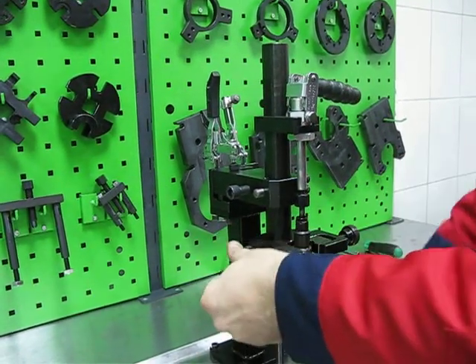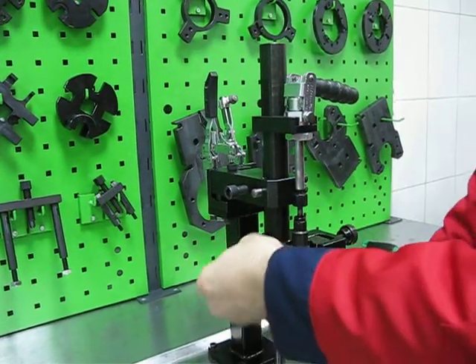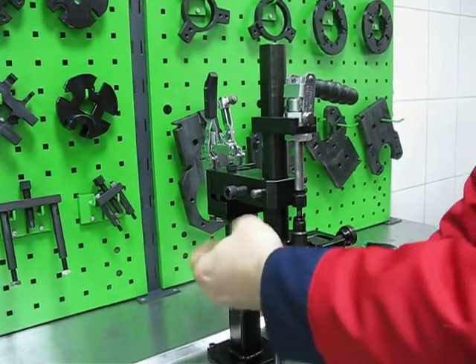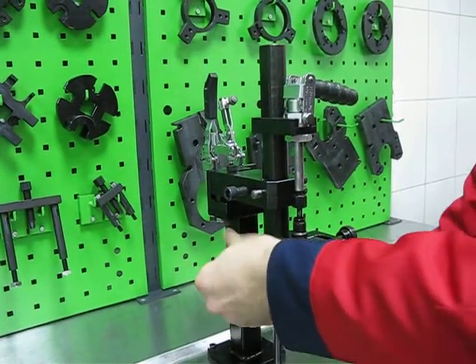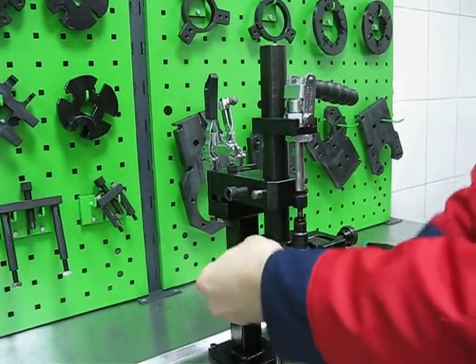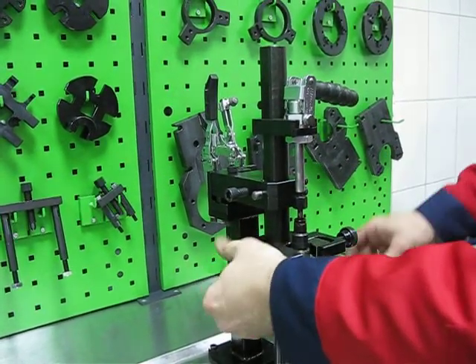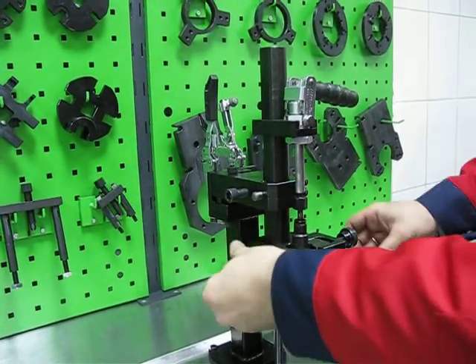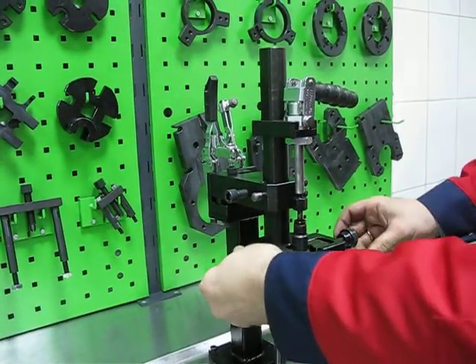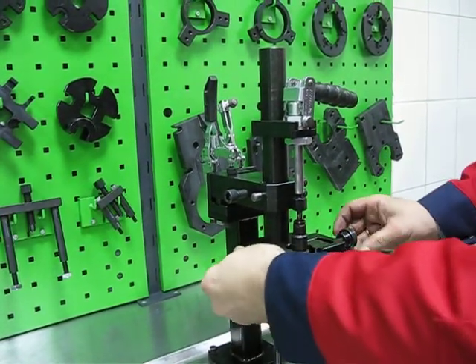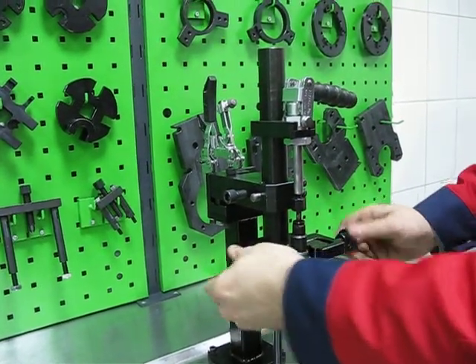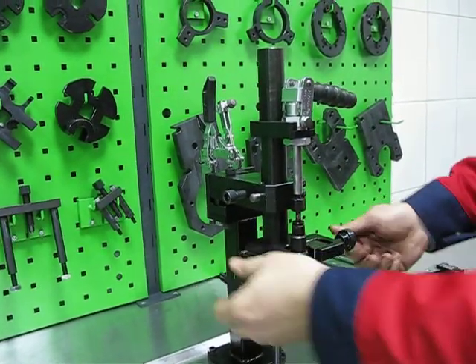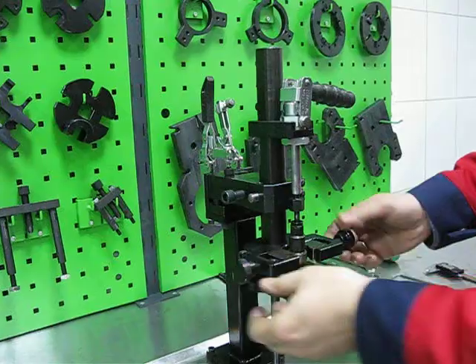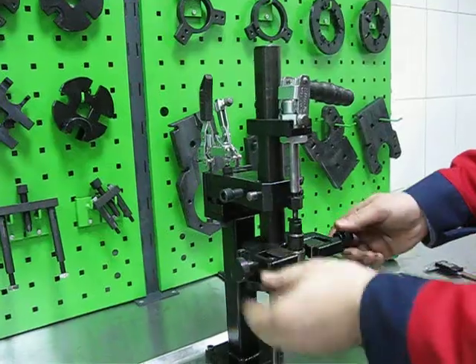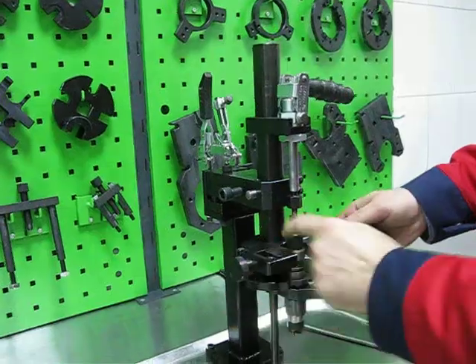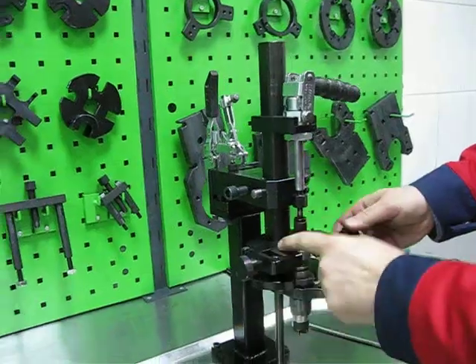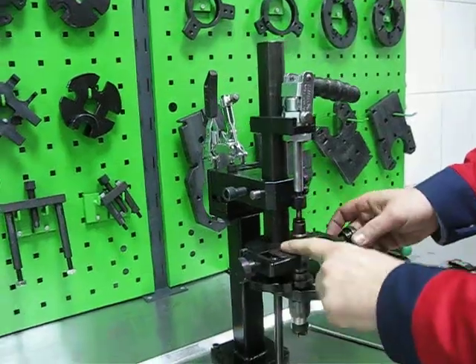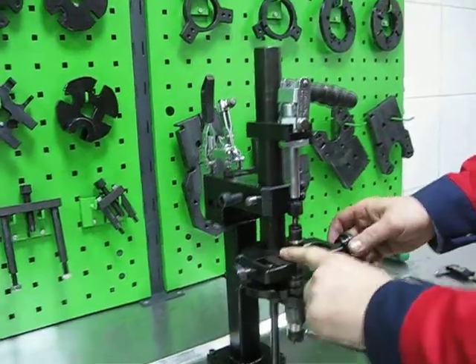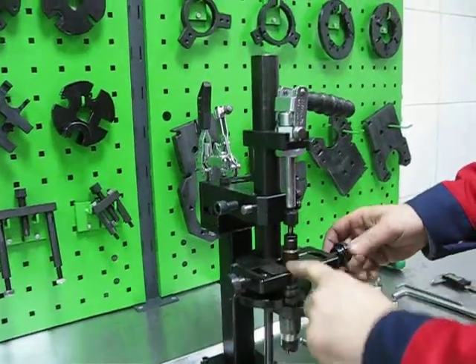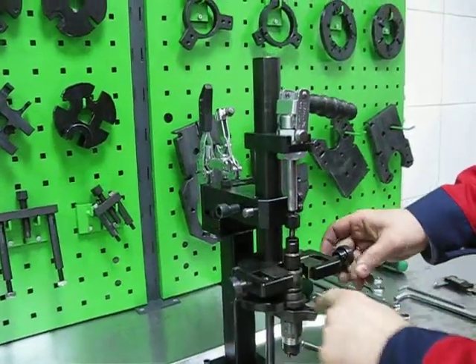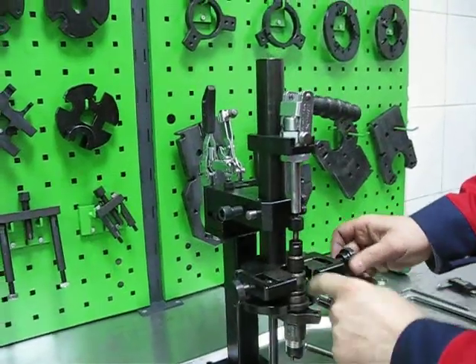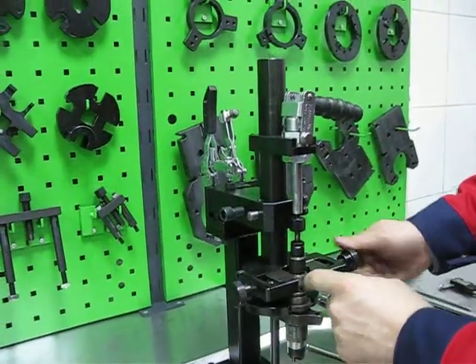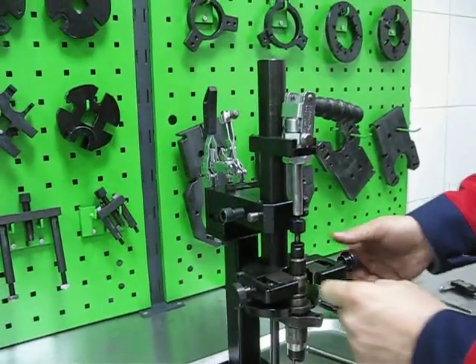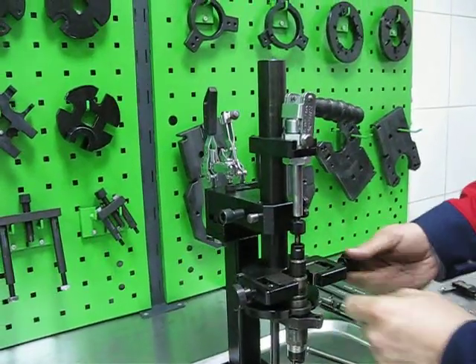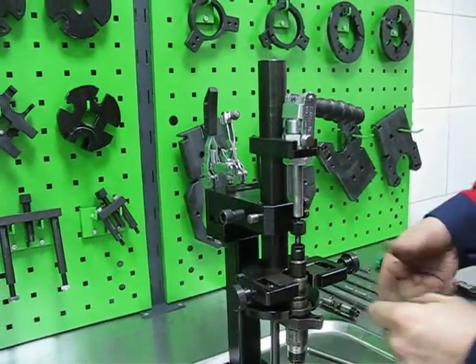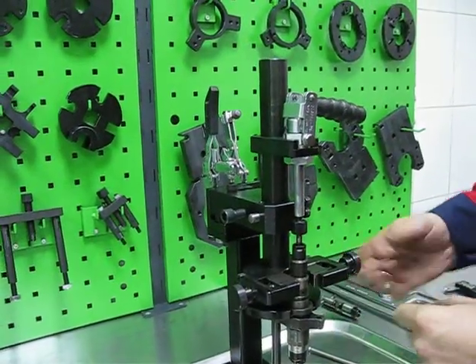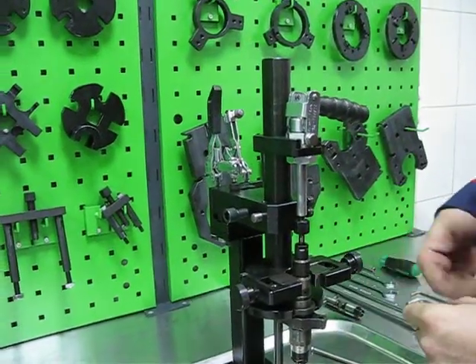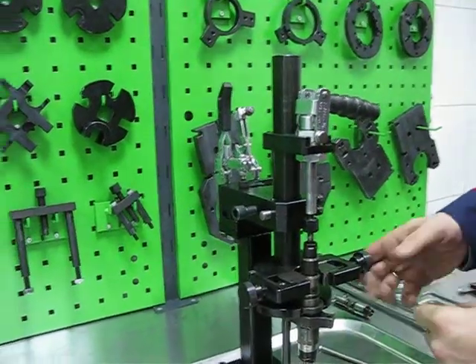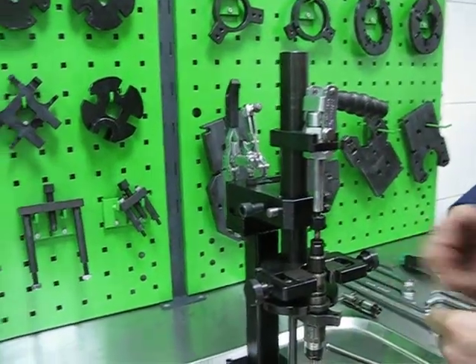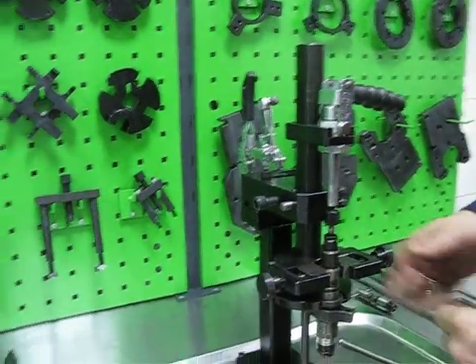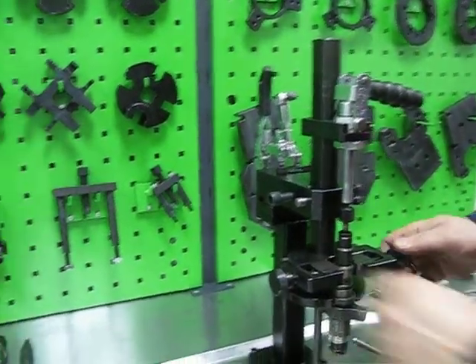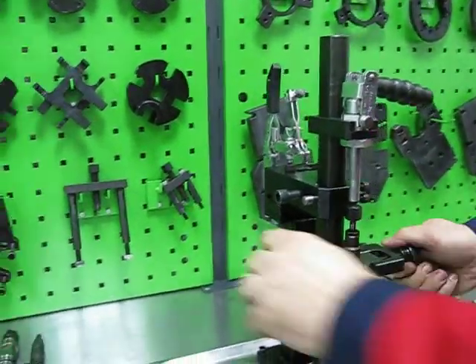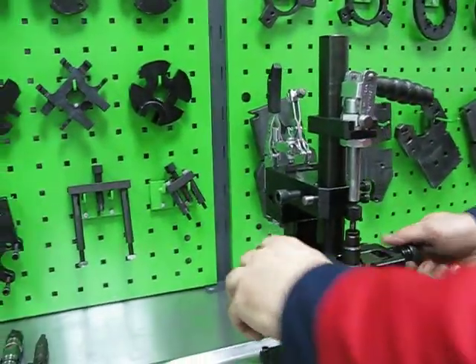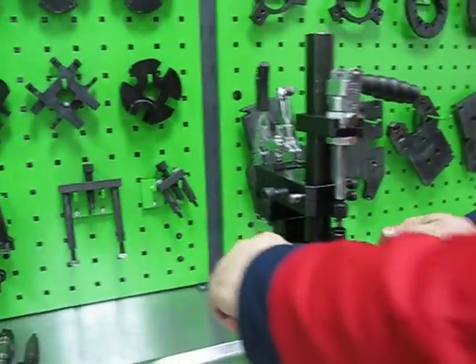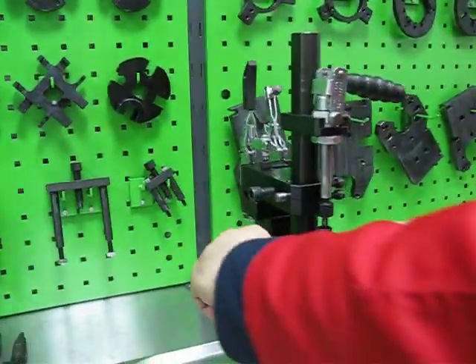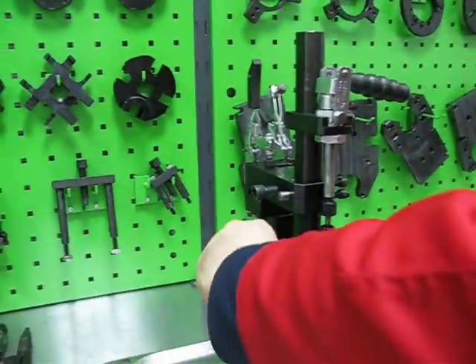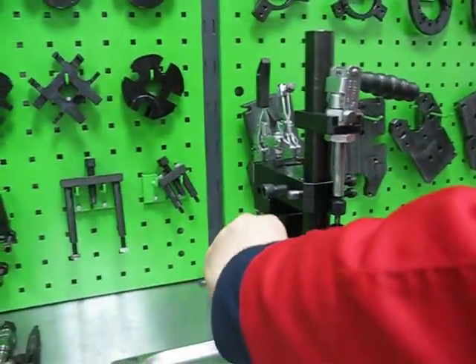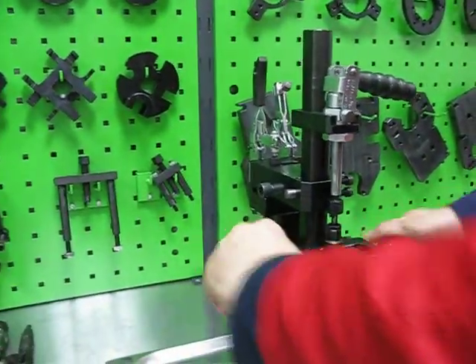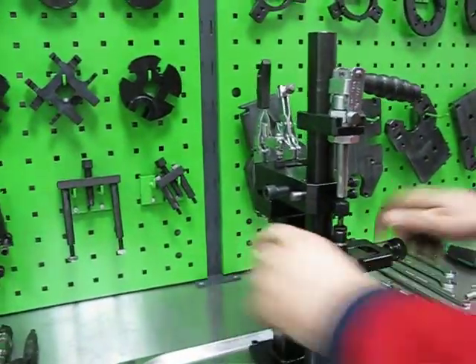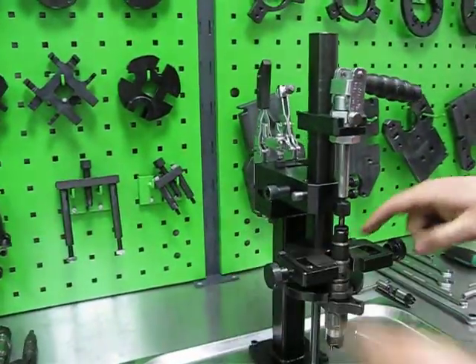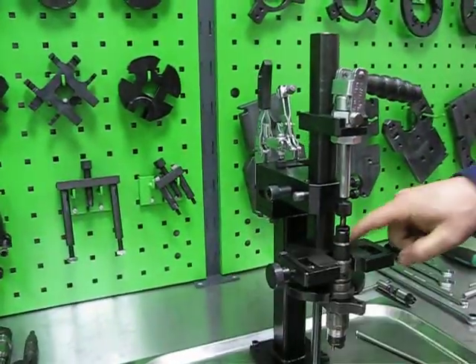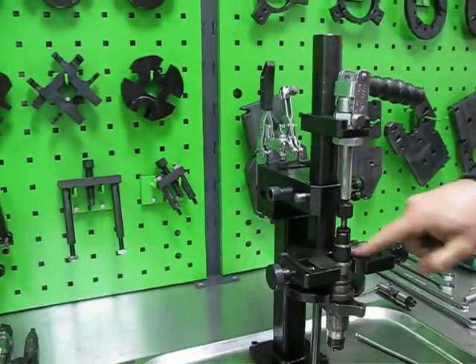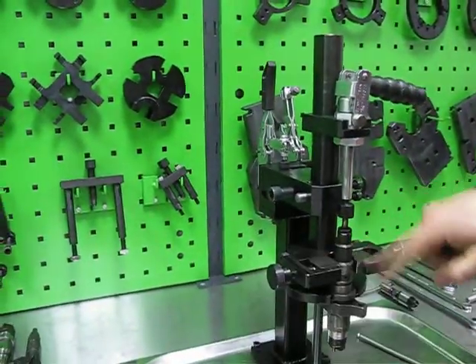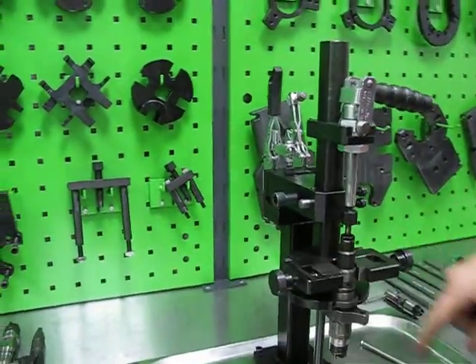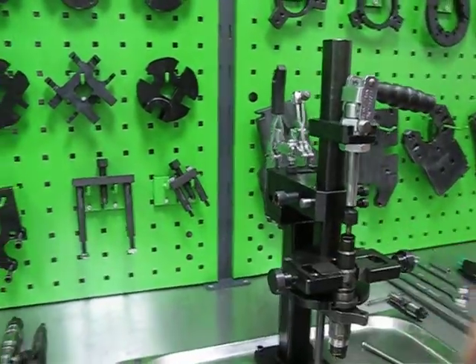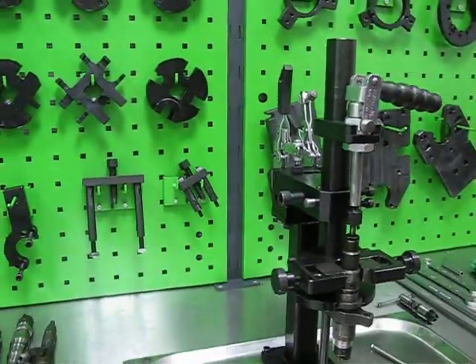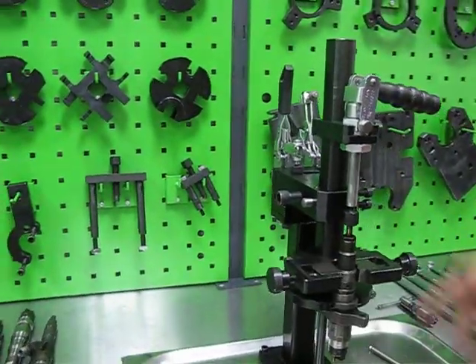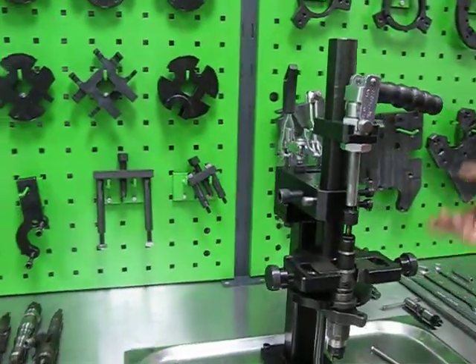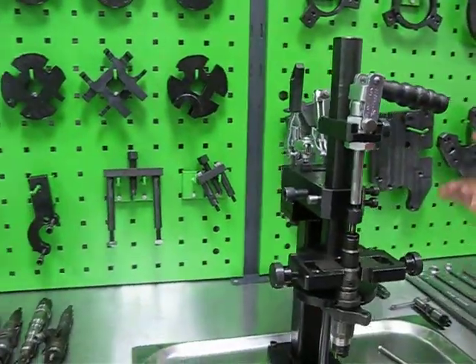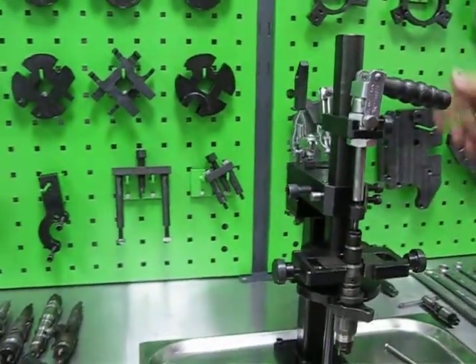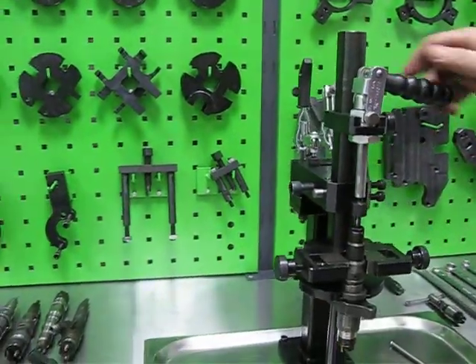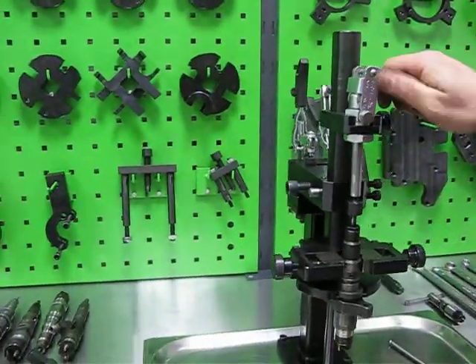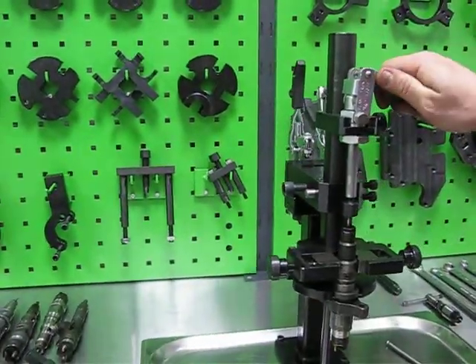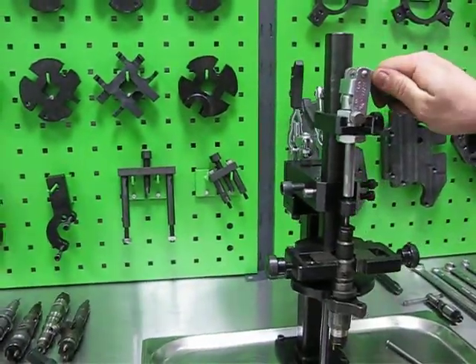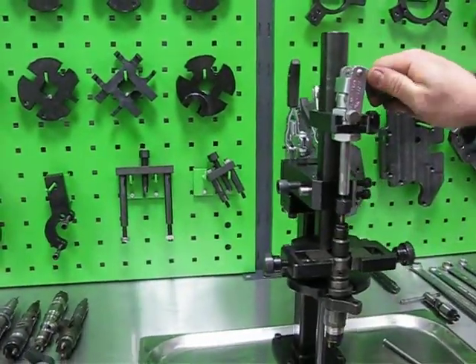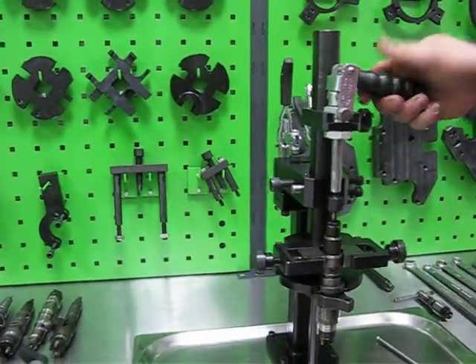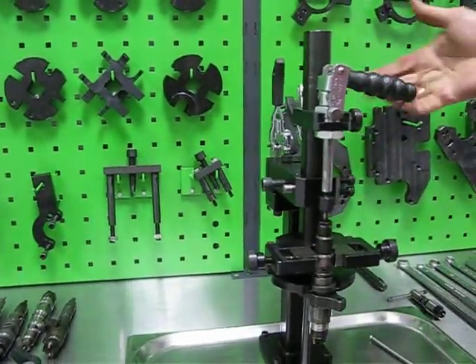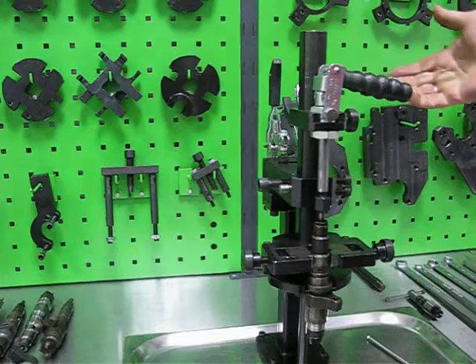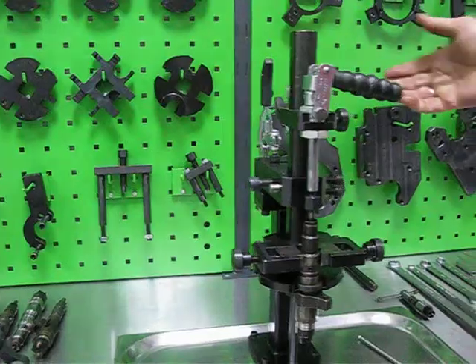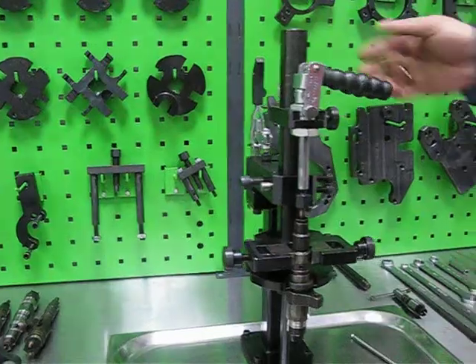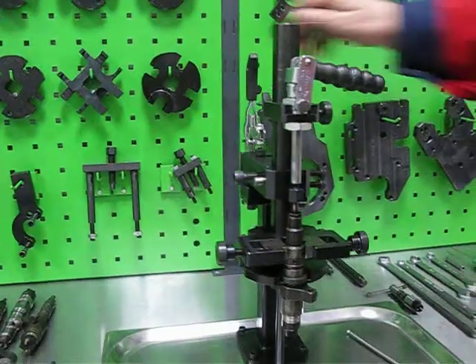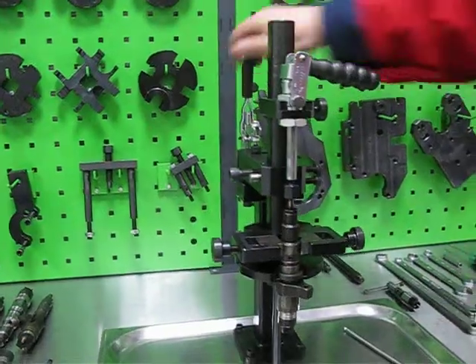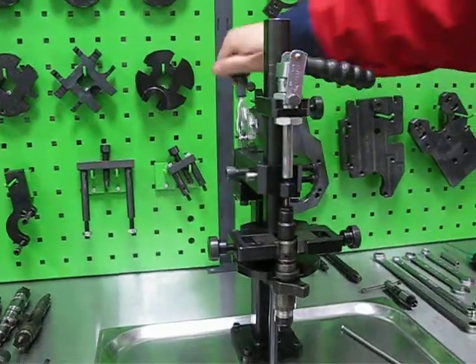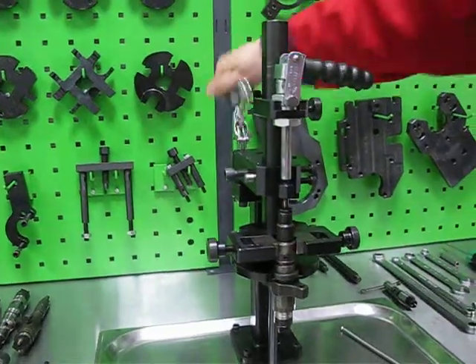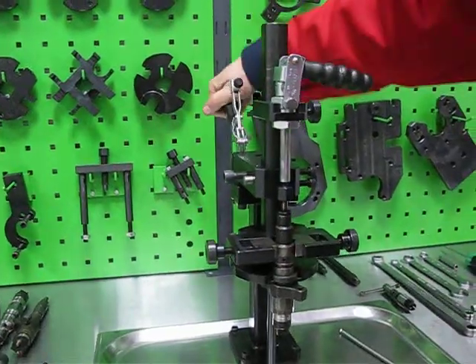And same procedure: touch the body with the flat jaw and fix the body with the triangle jaw. Now it's fixed.